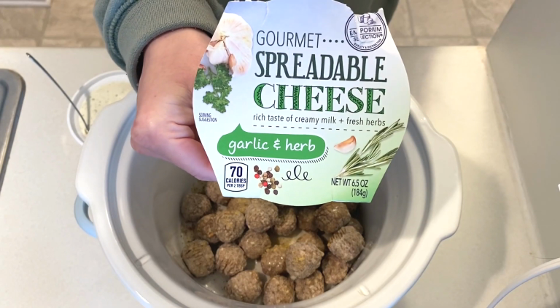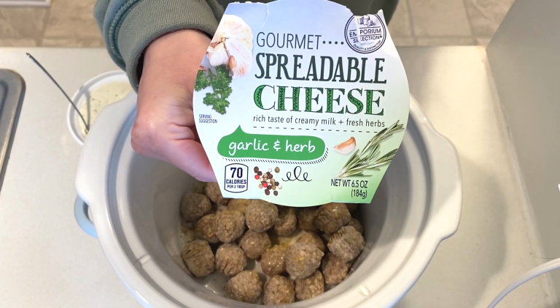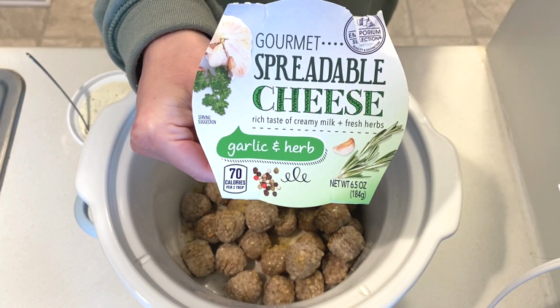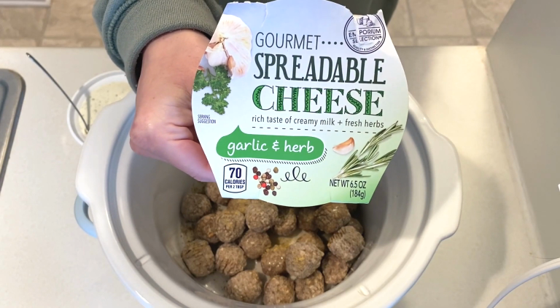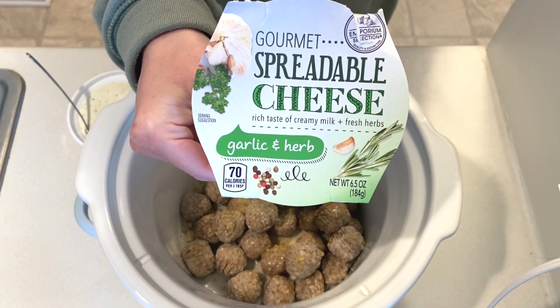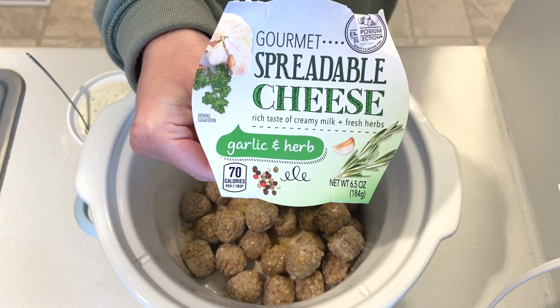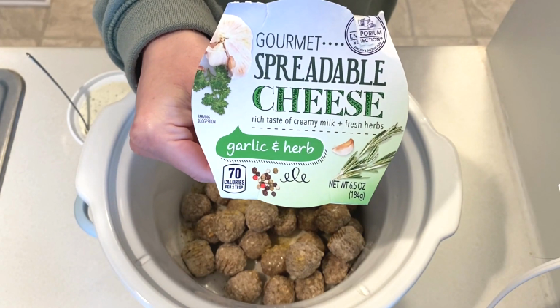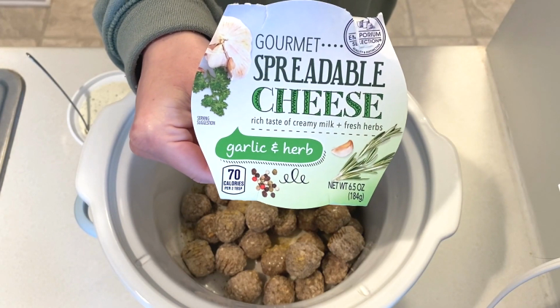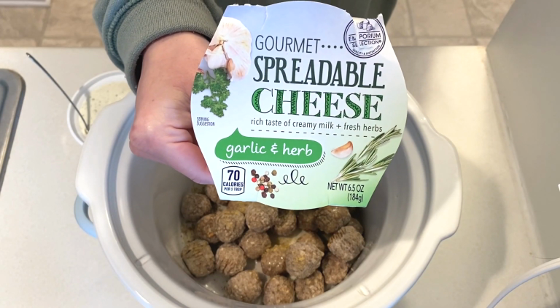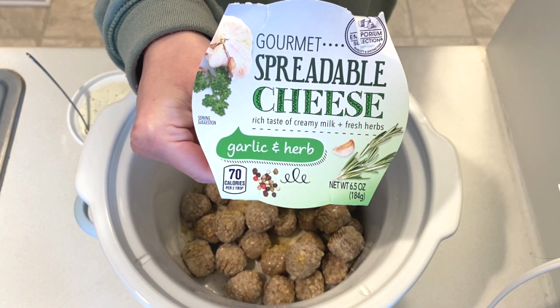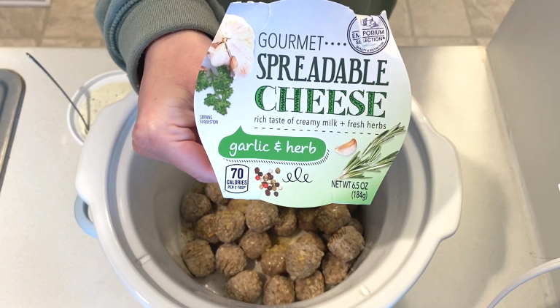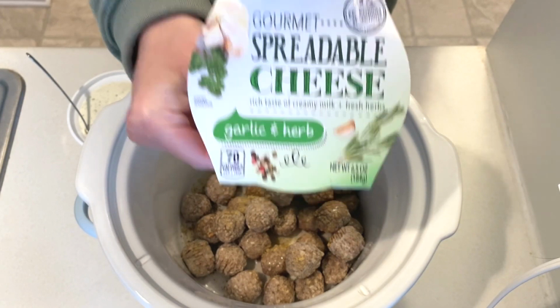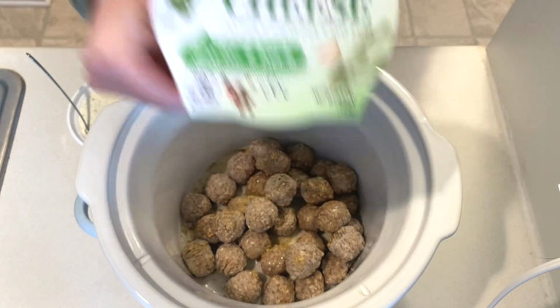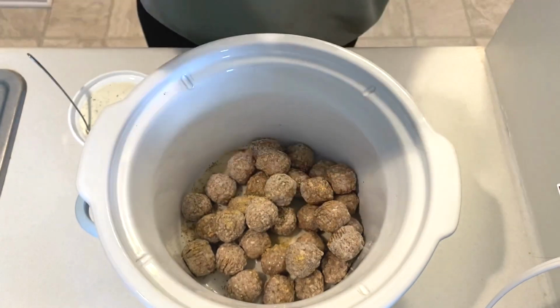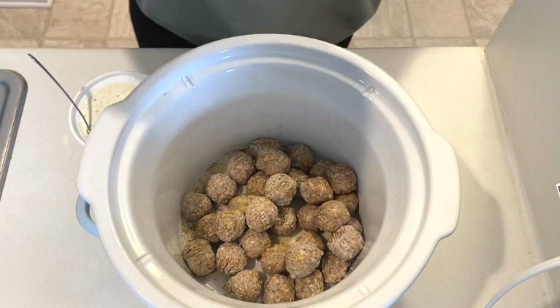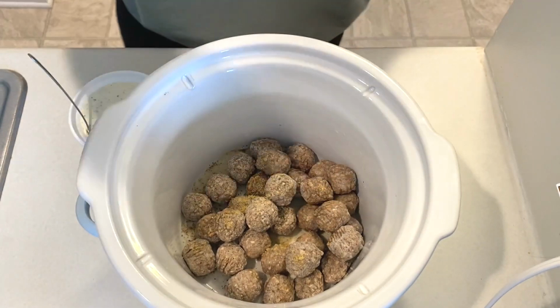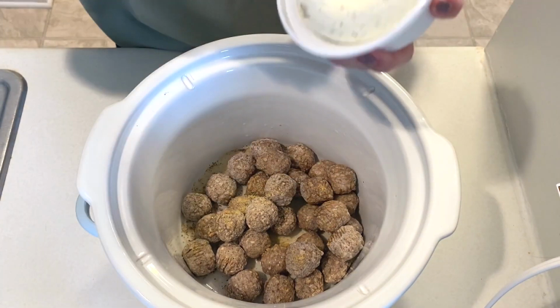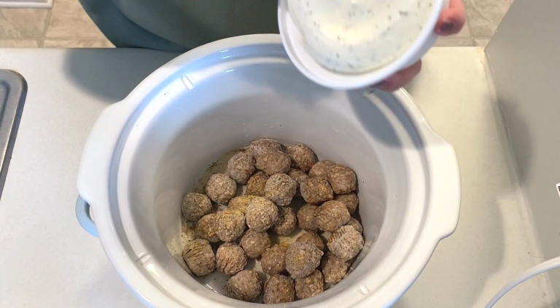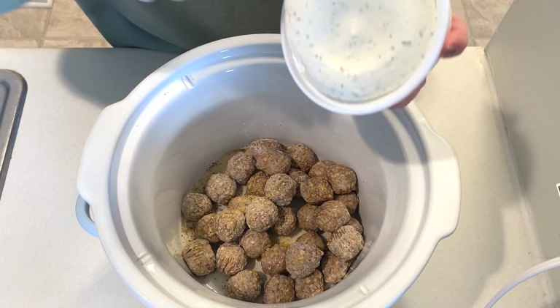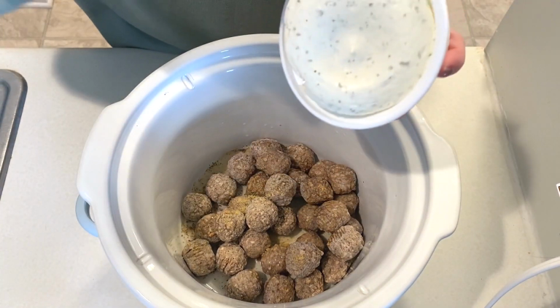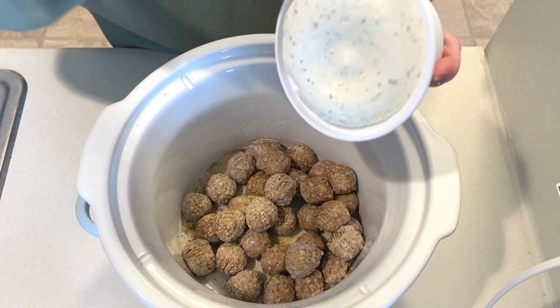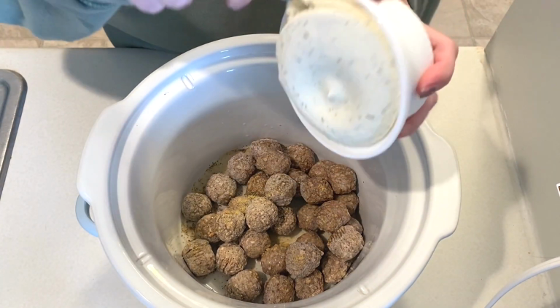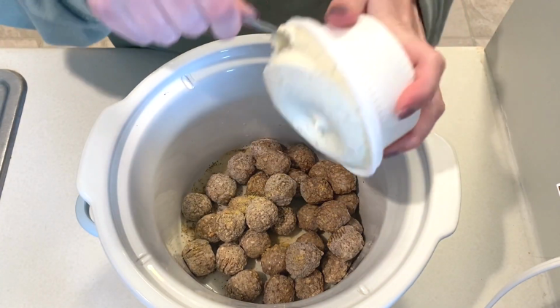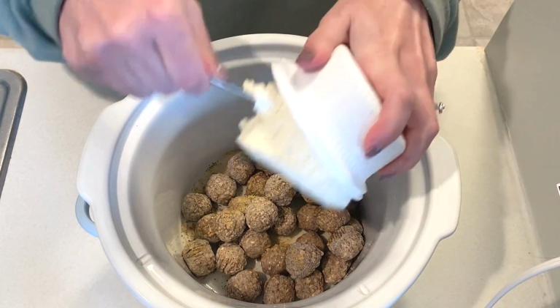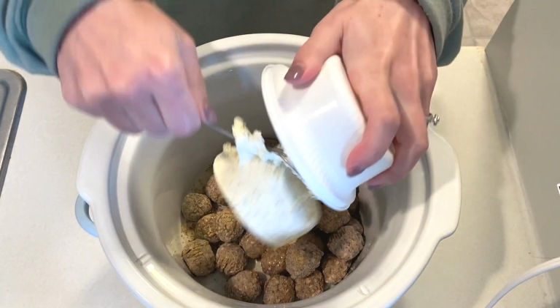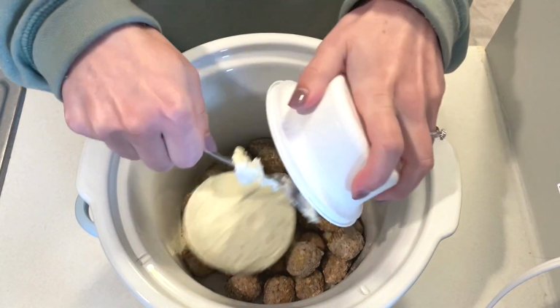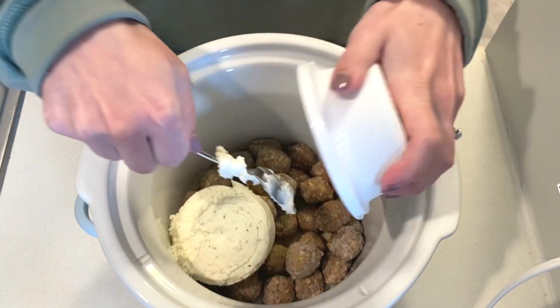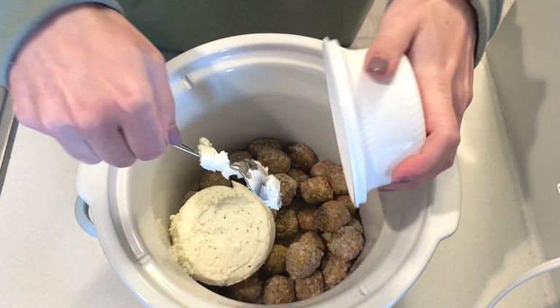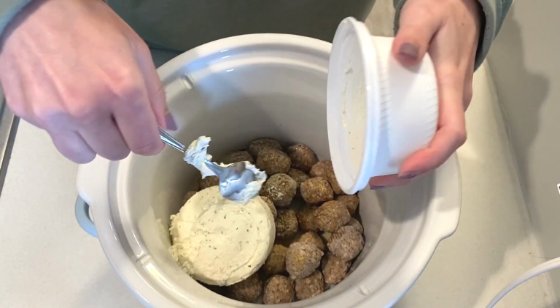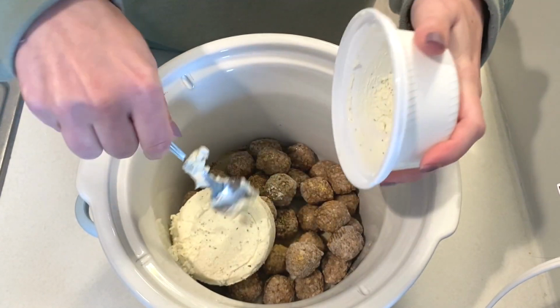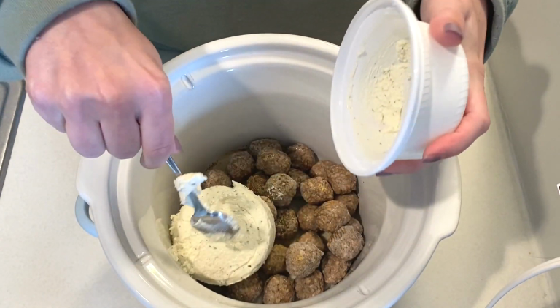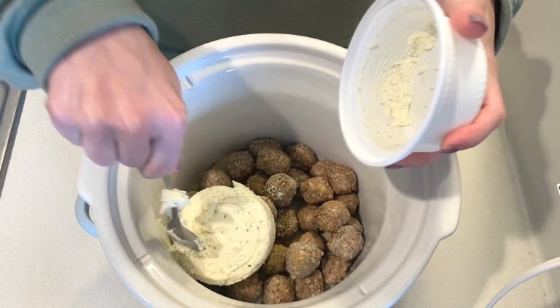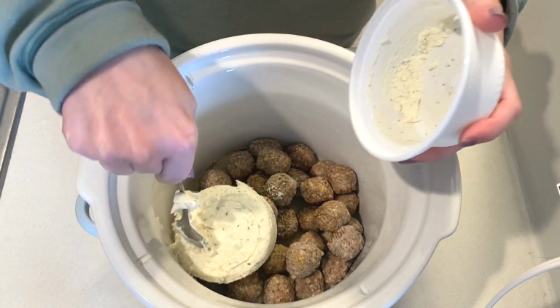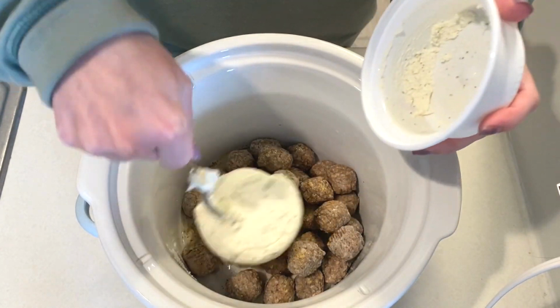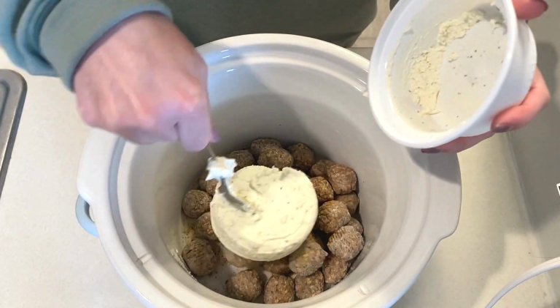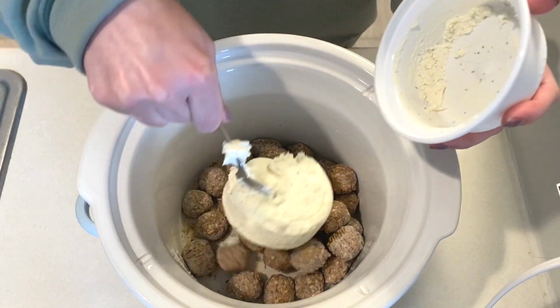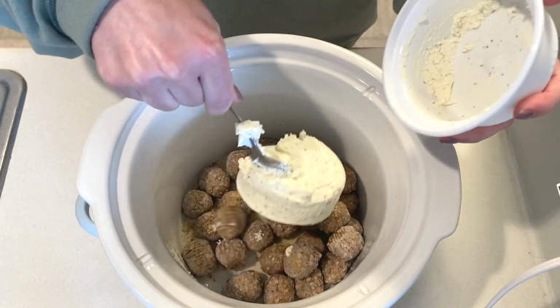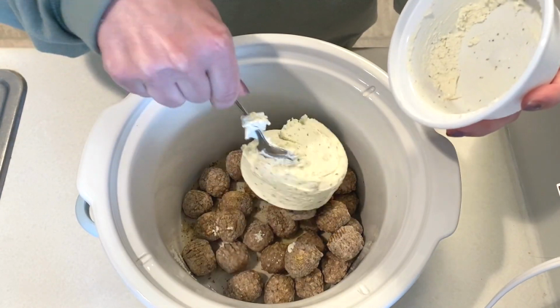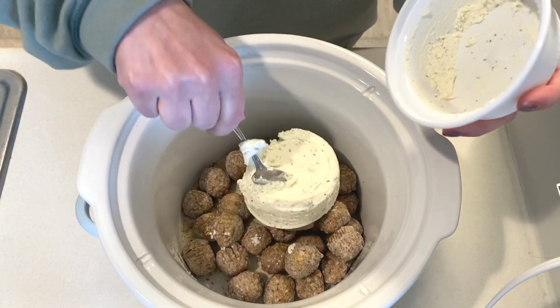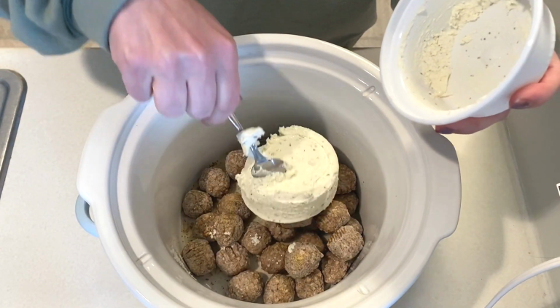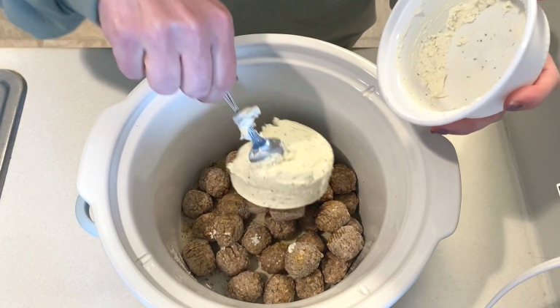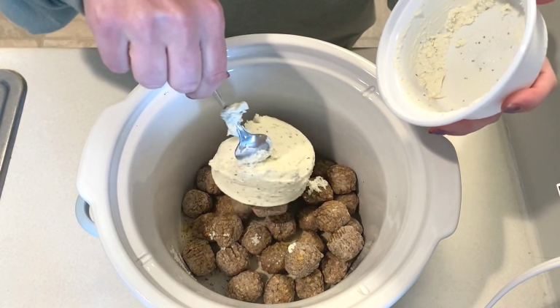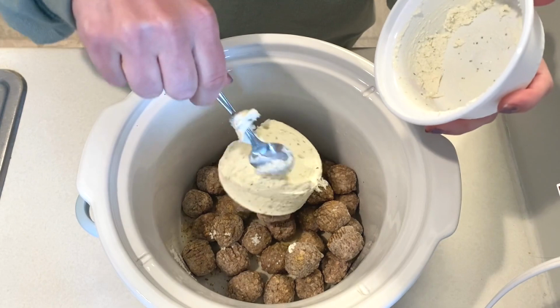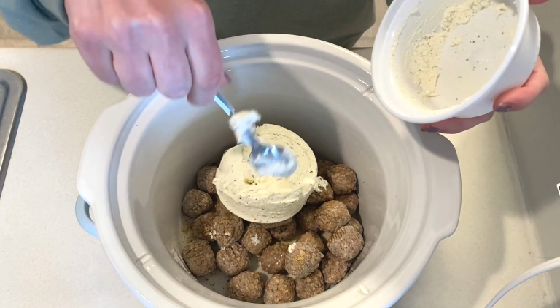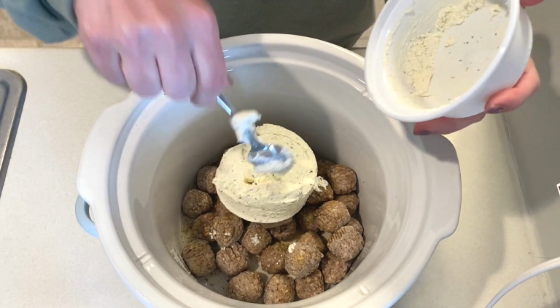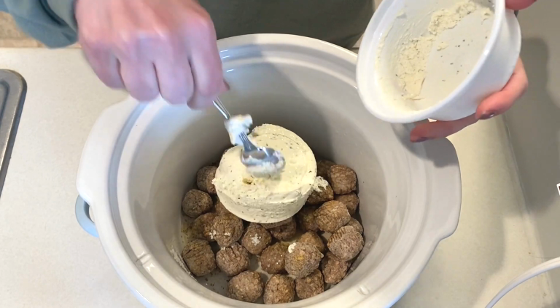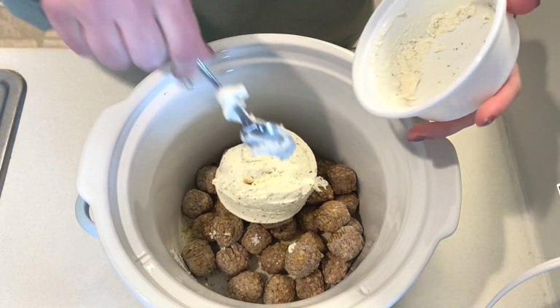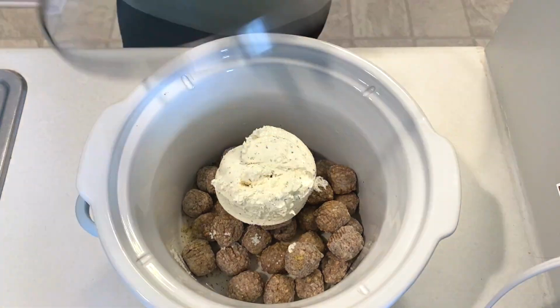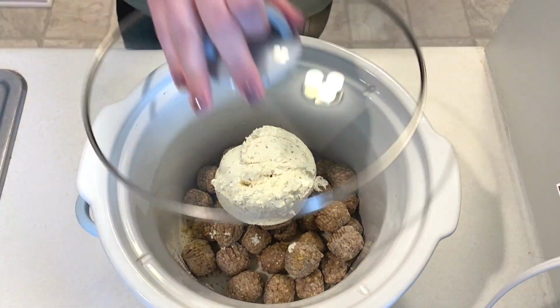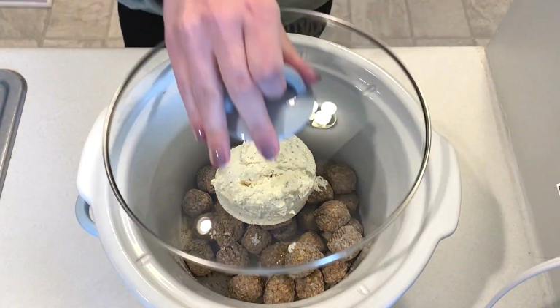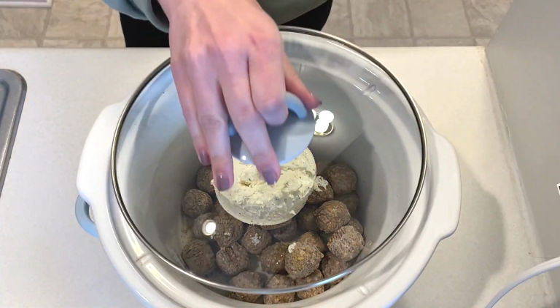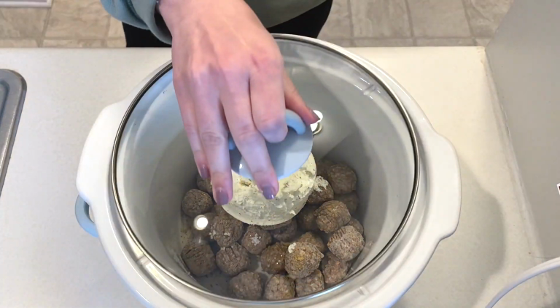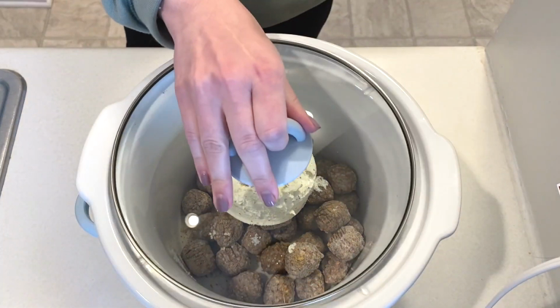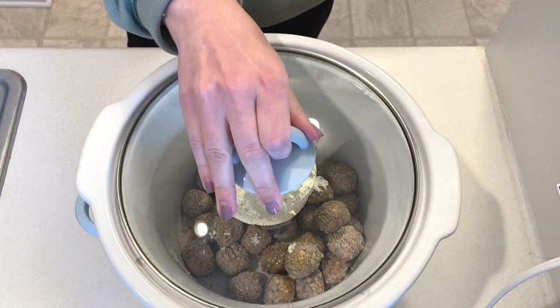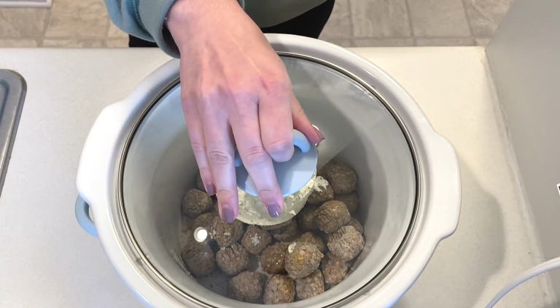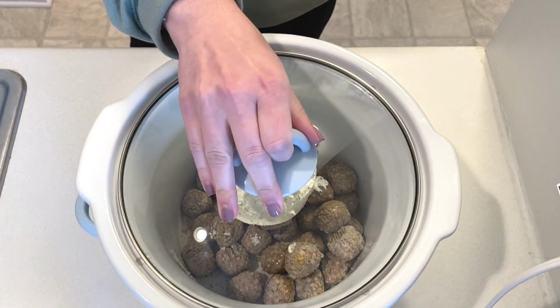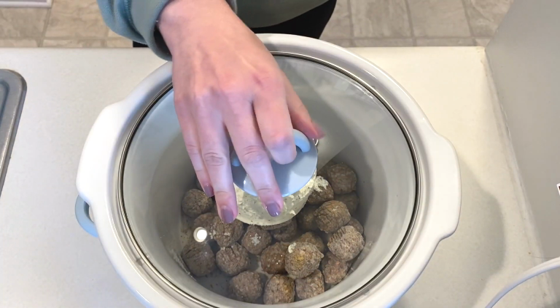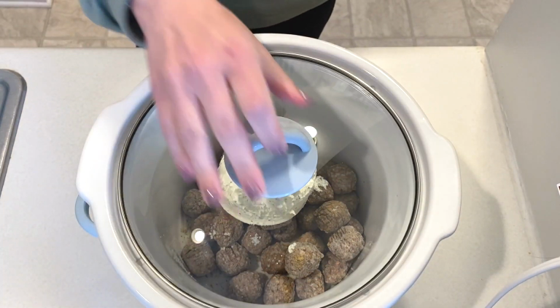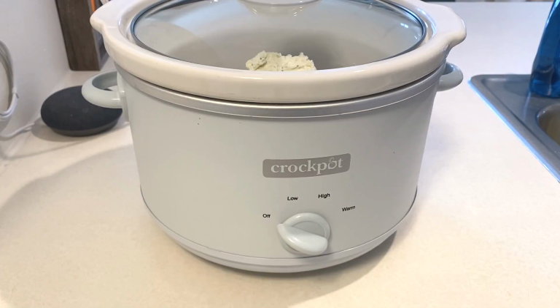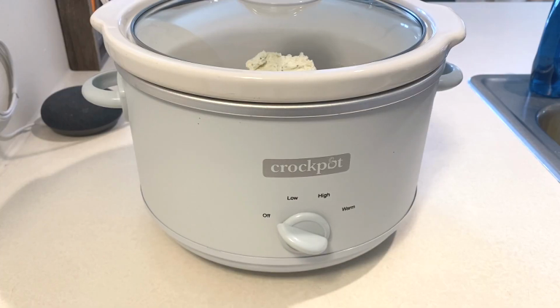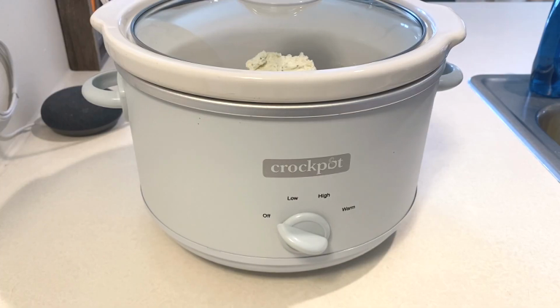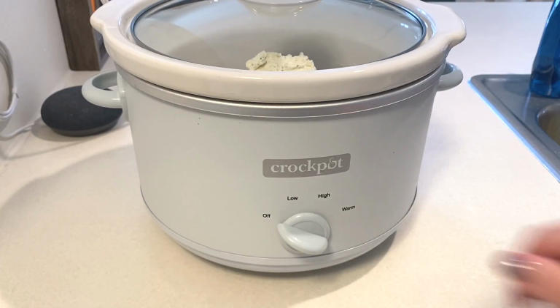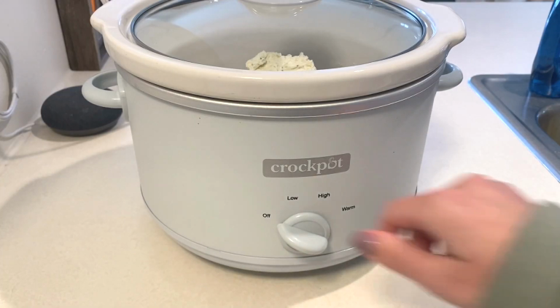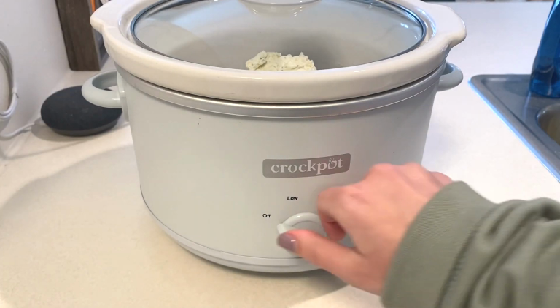We love this garlic and herb spreadable cheese from Aldi, so I'm adding in this entire package. This will cook on low for six hours.